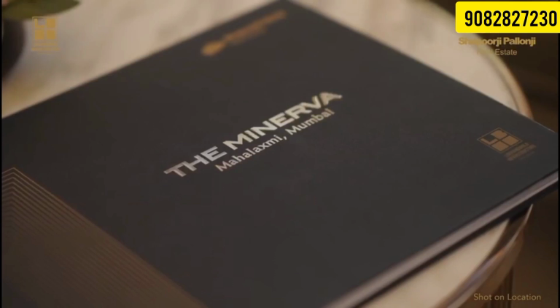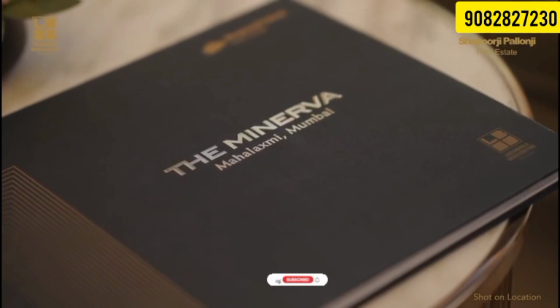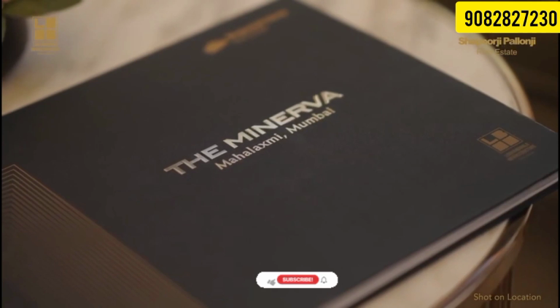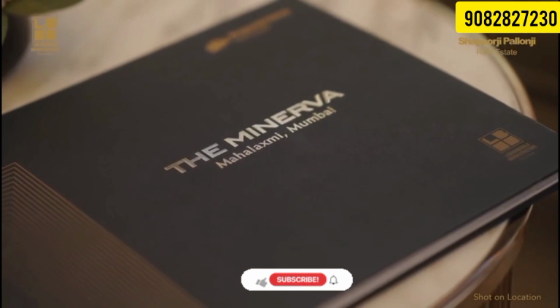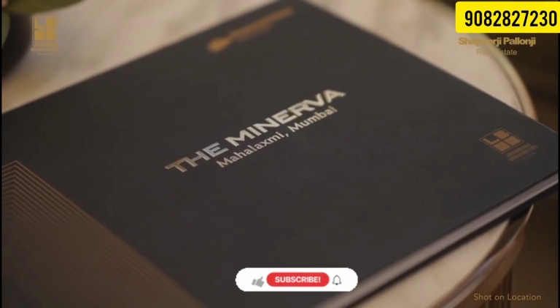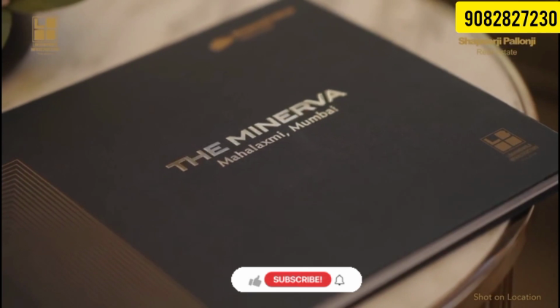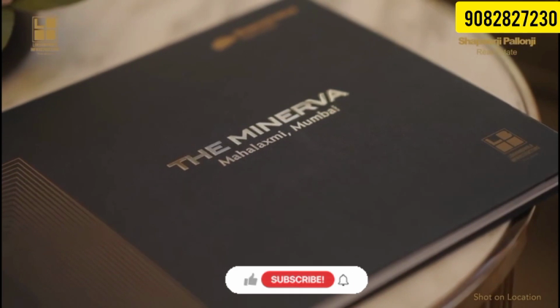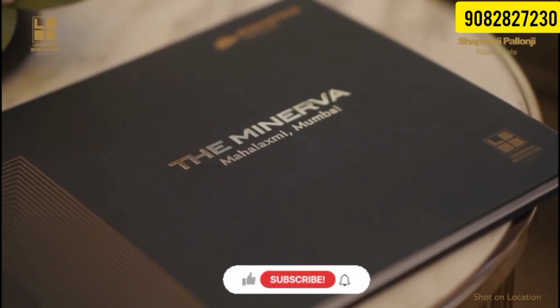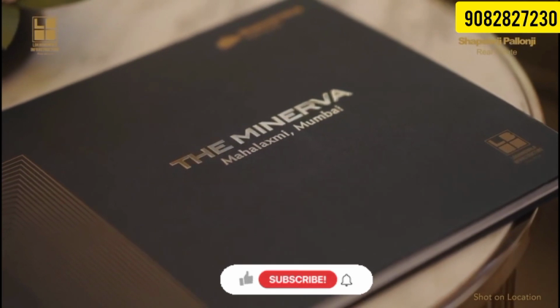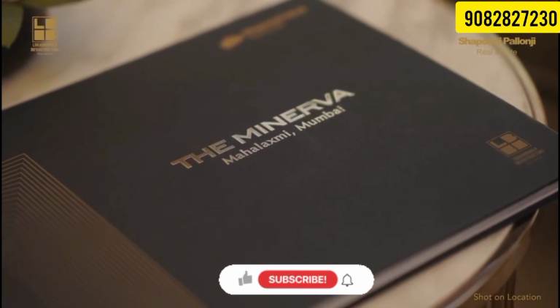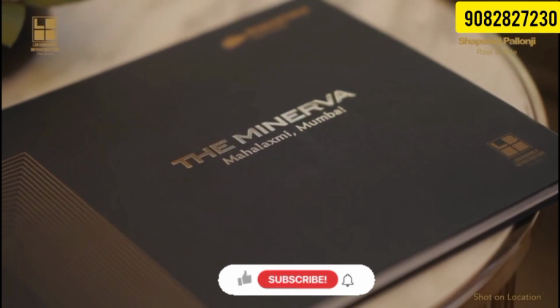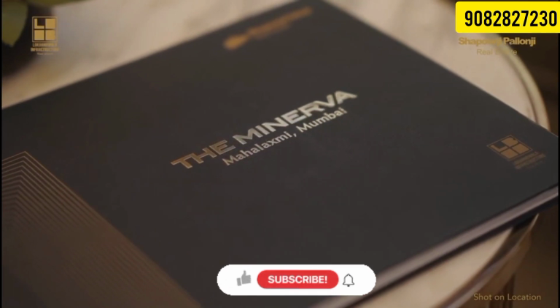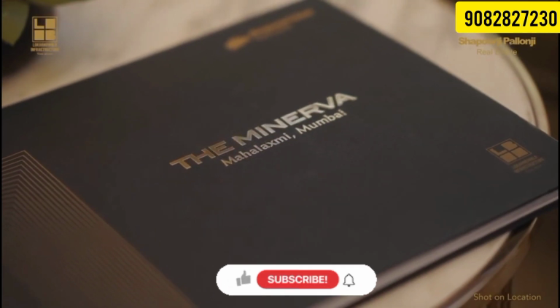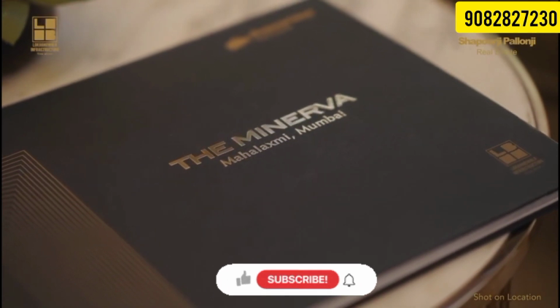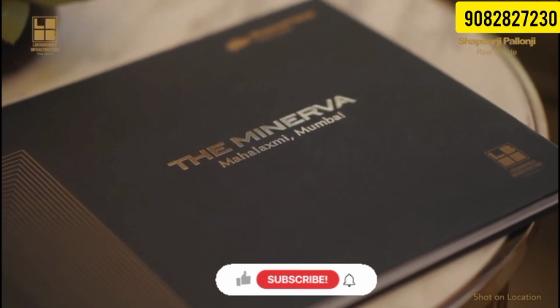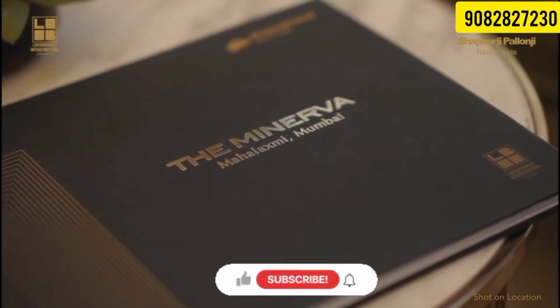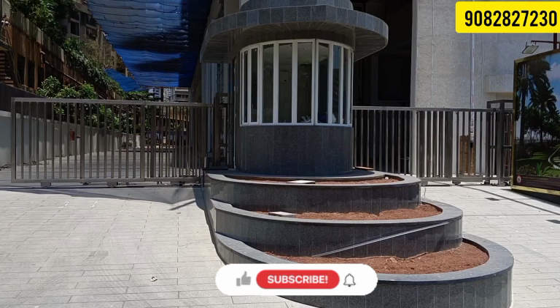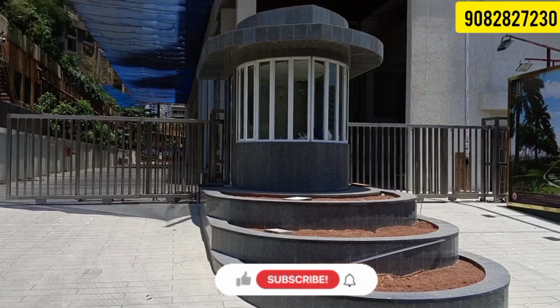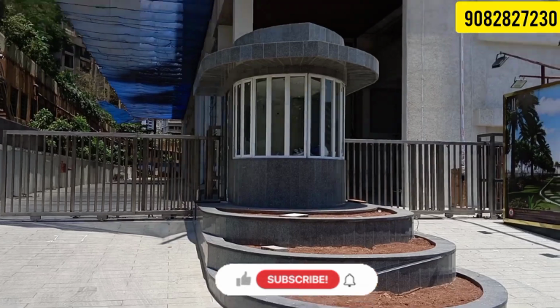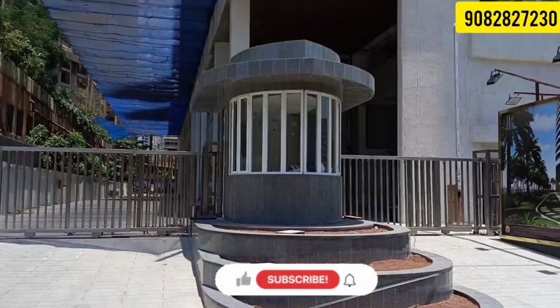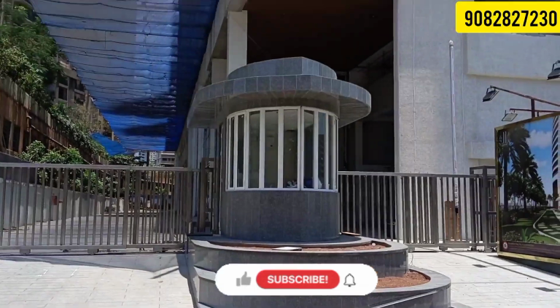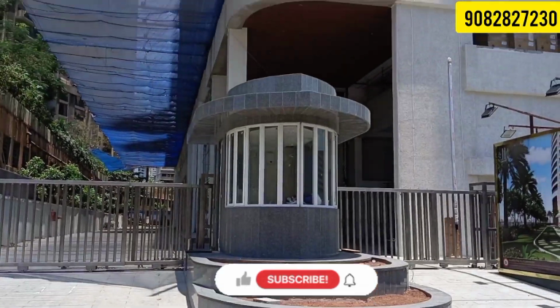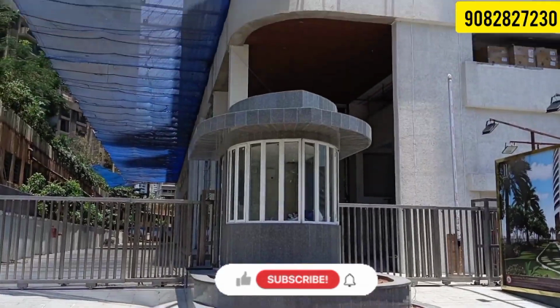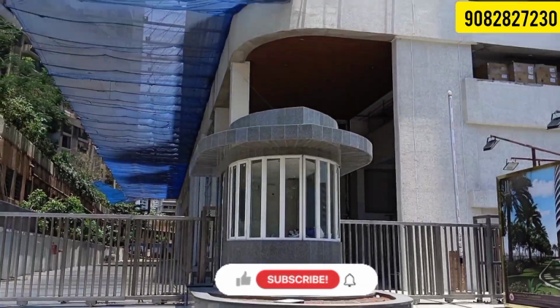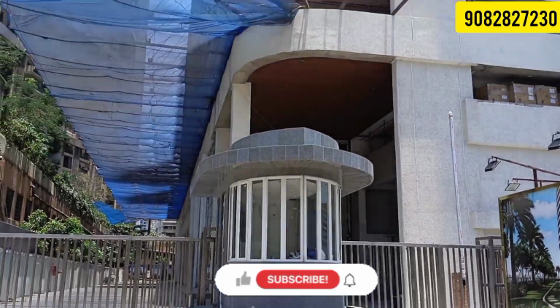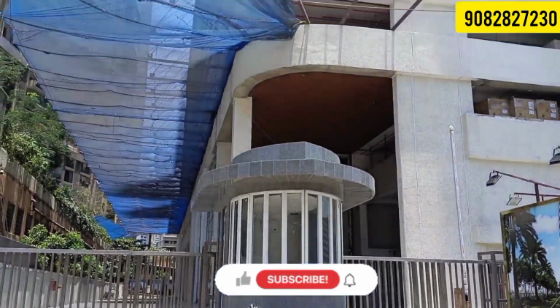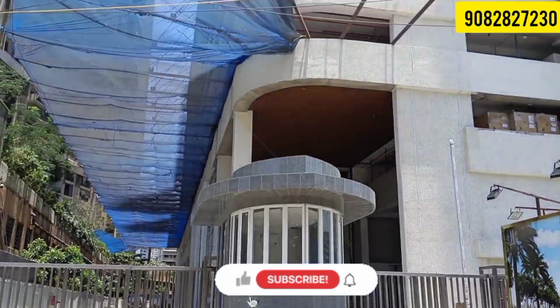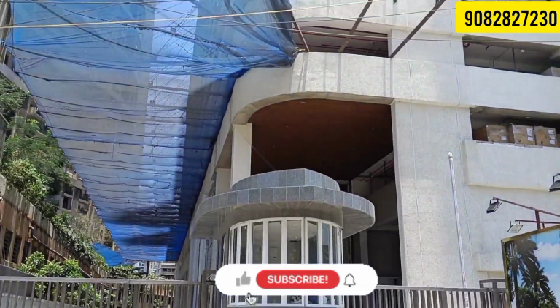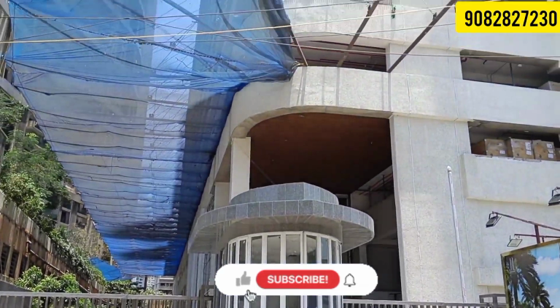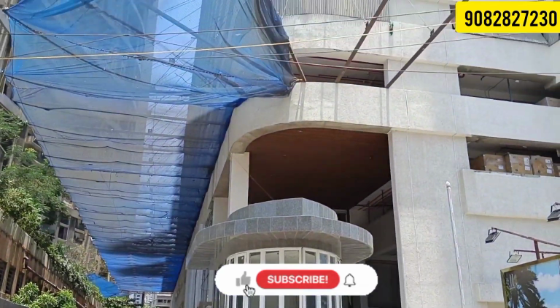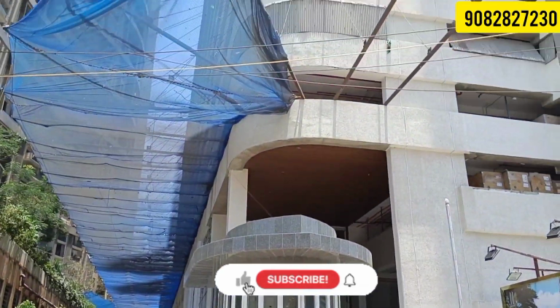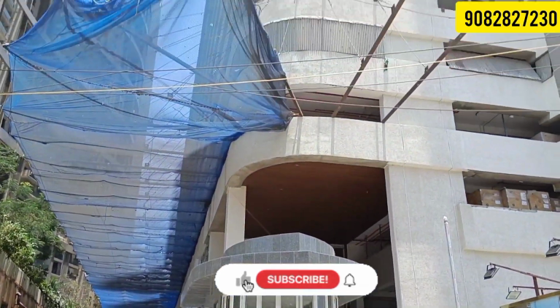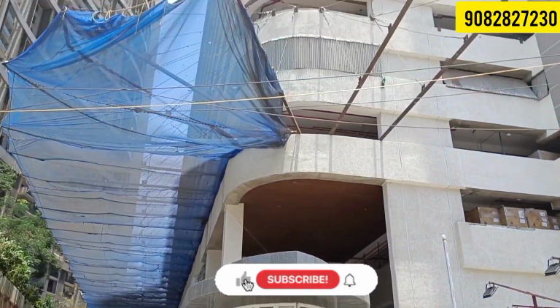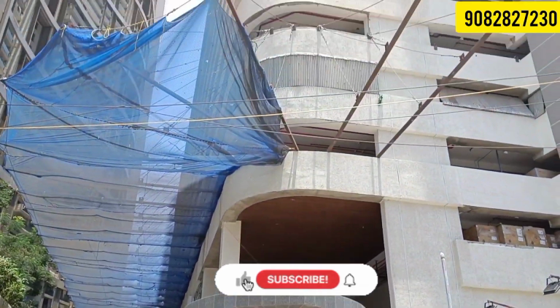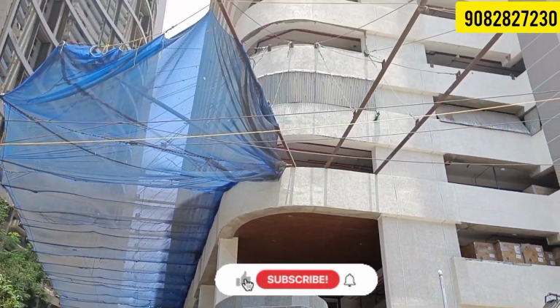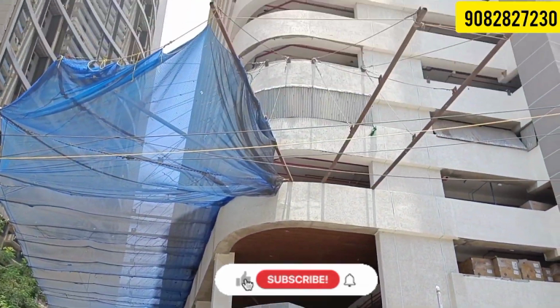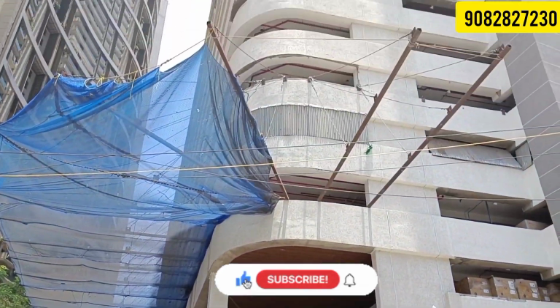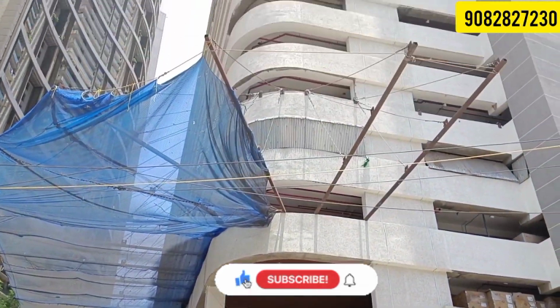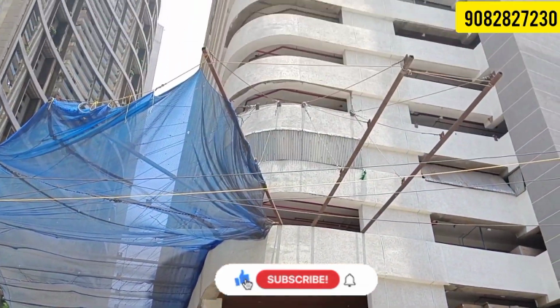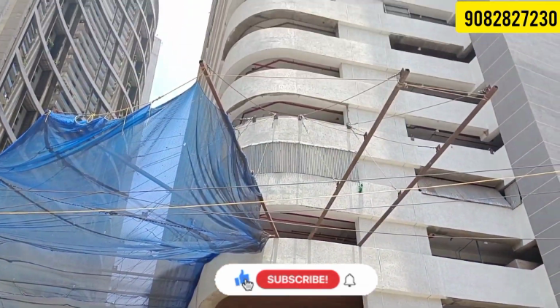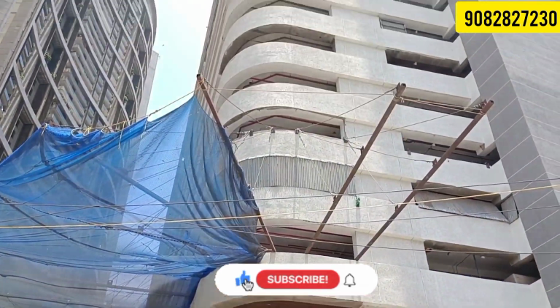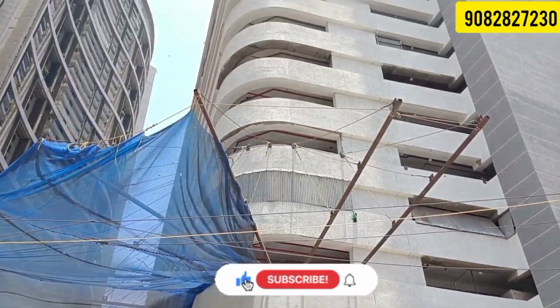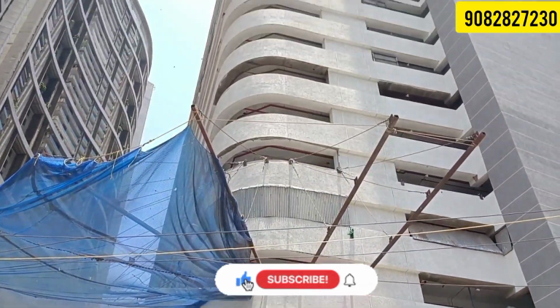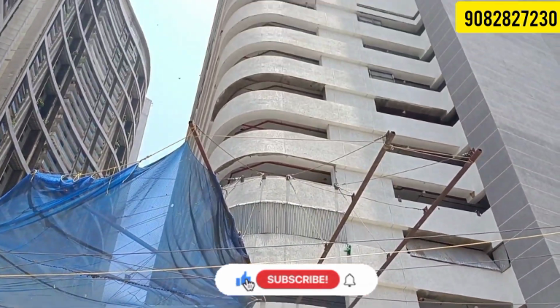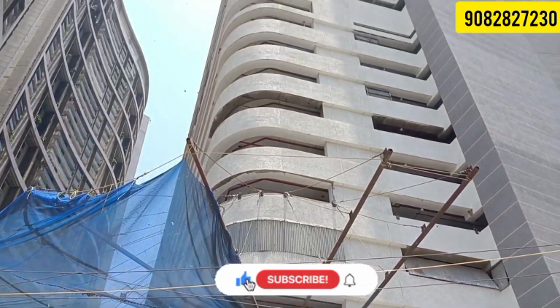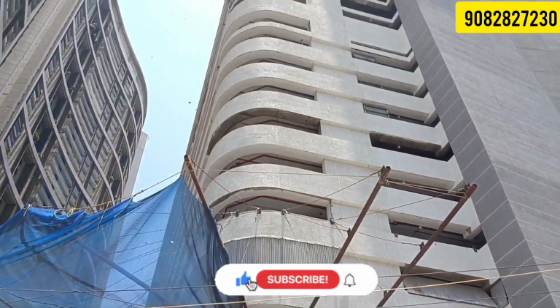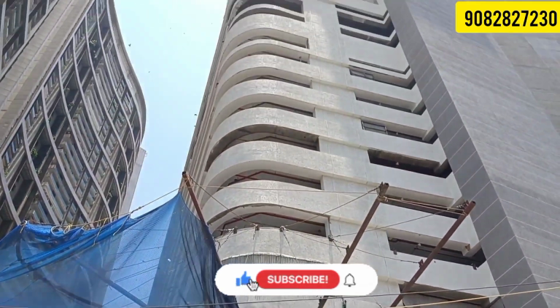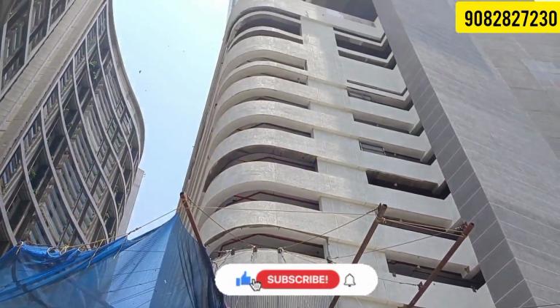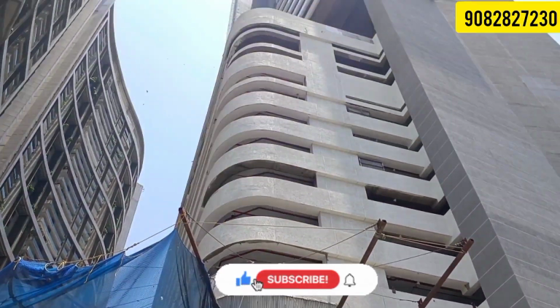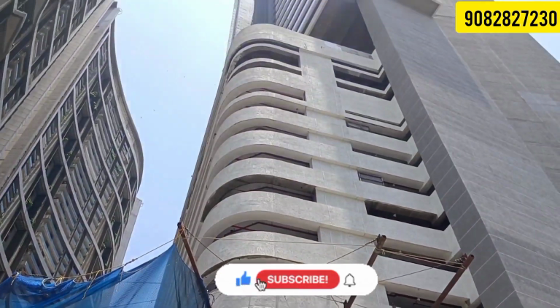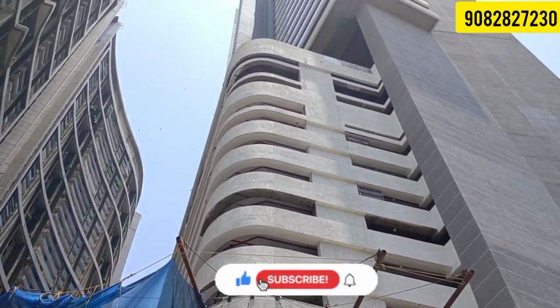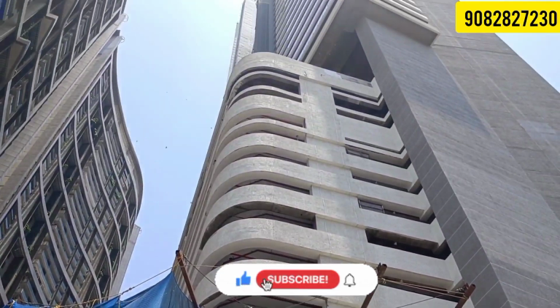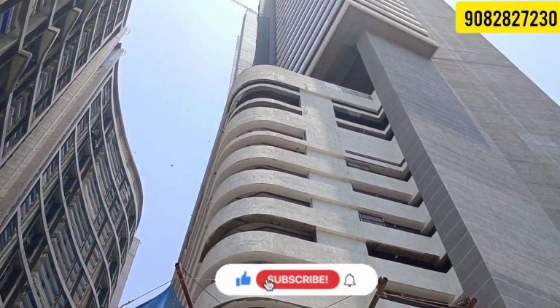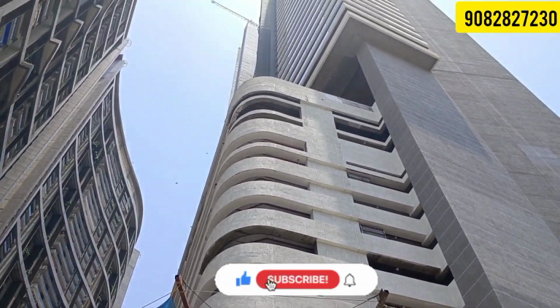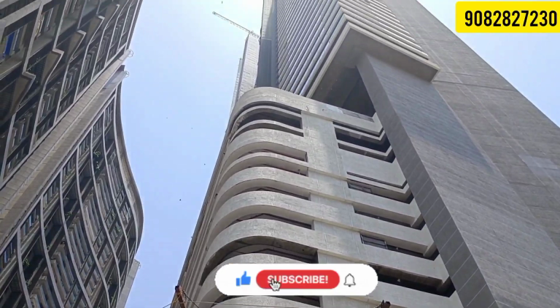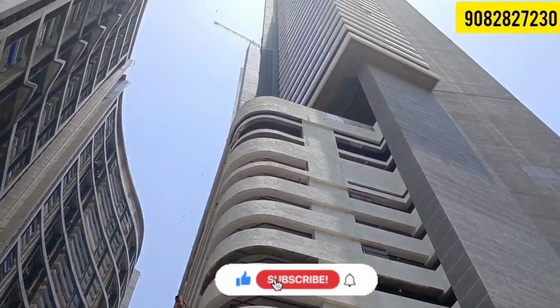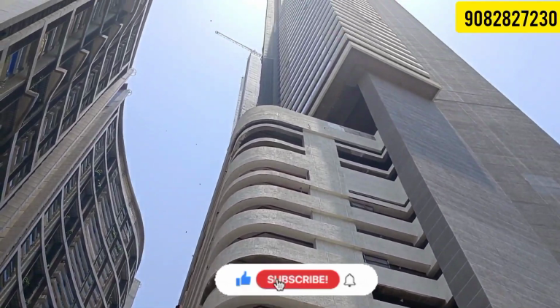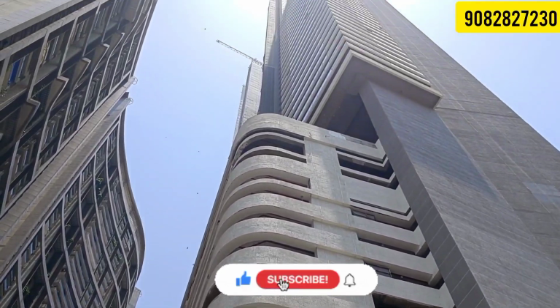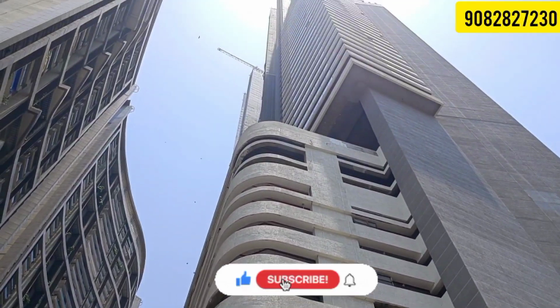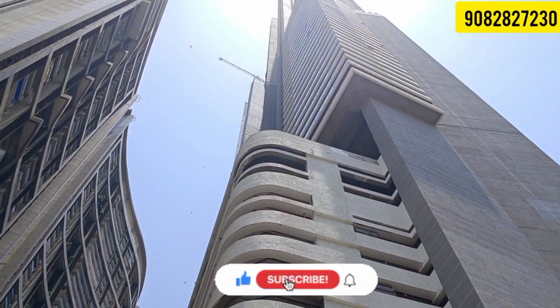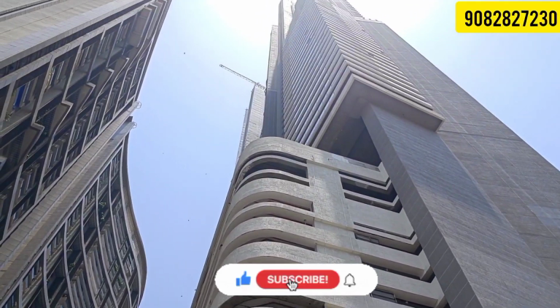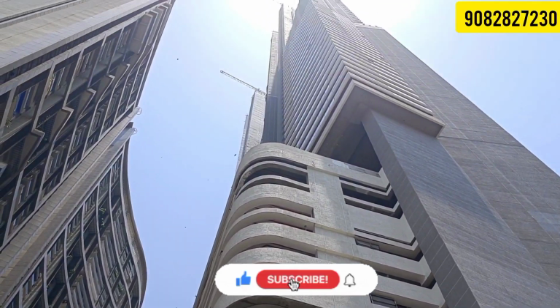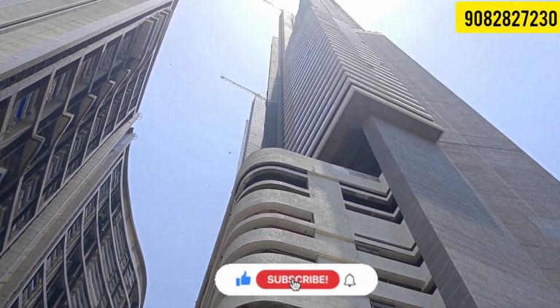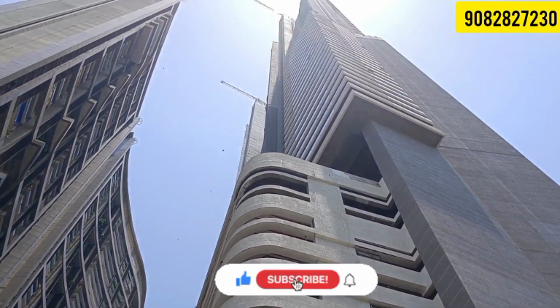Looking for one of the tallest shop towers in Mumbai with extravagance and luxury, we have one video for you.